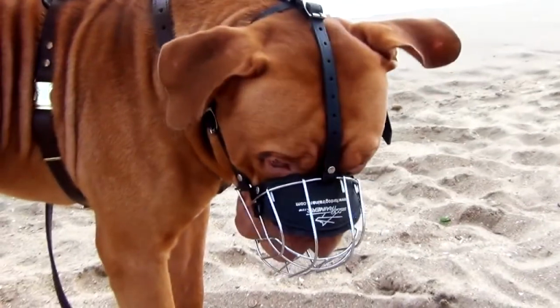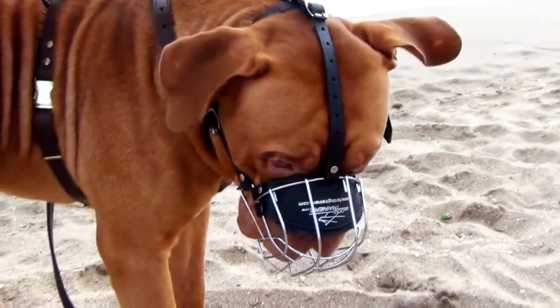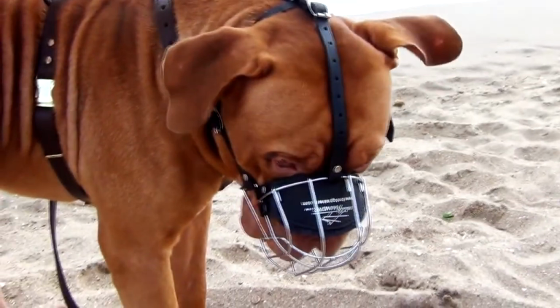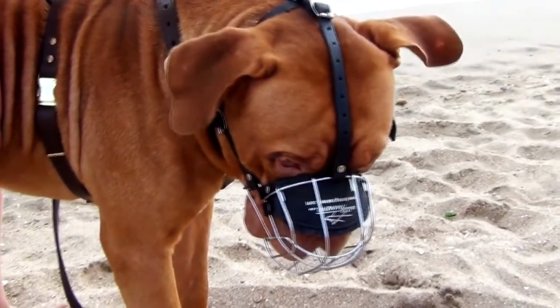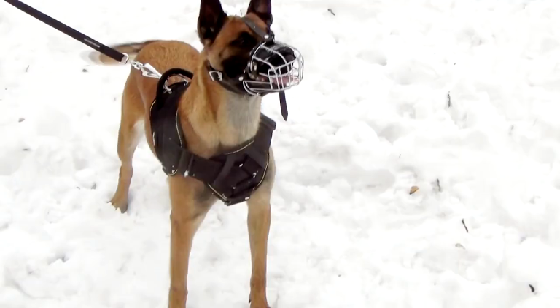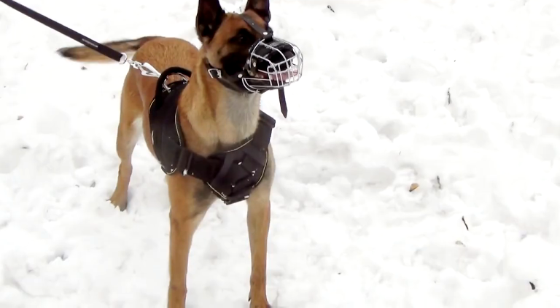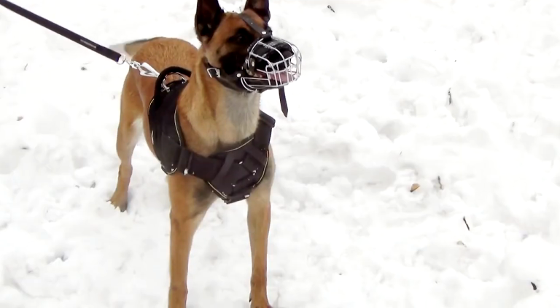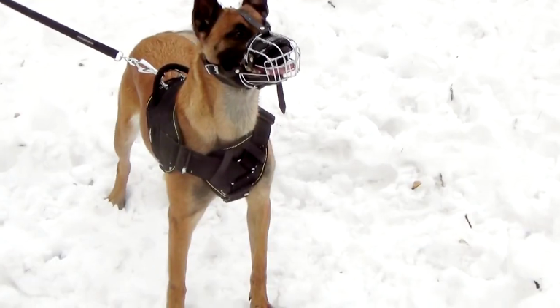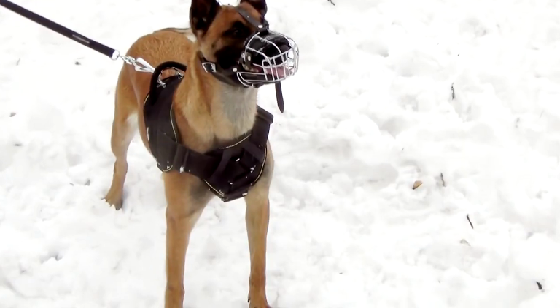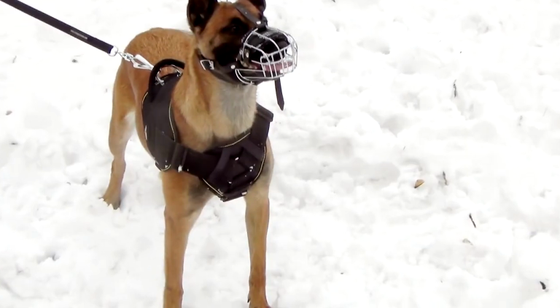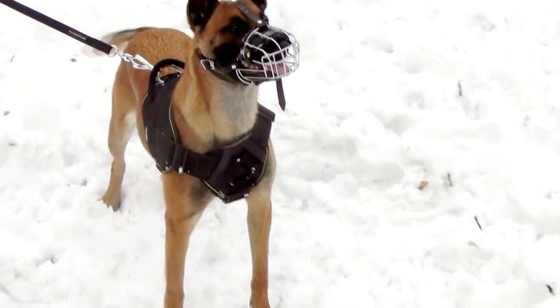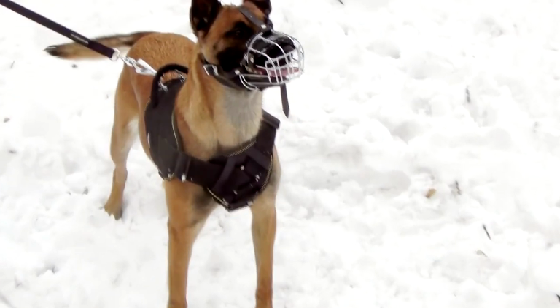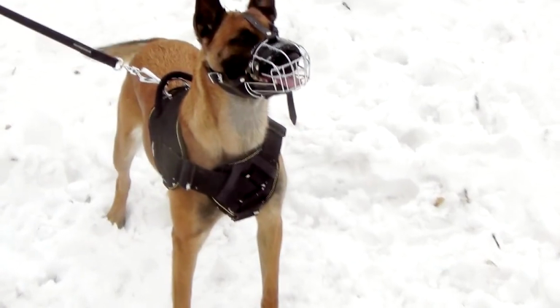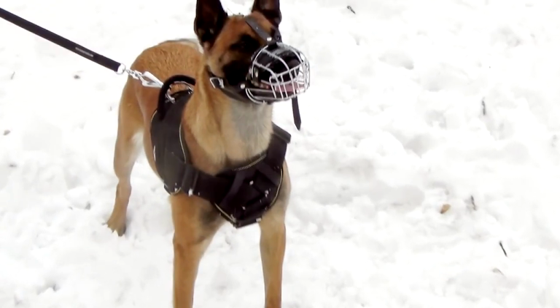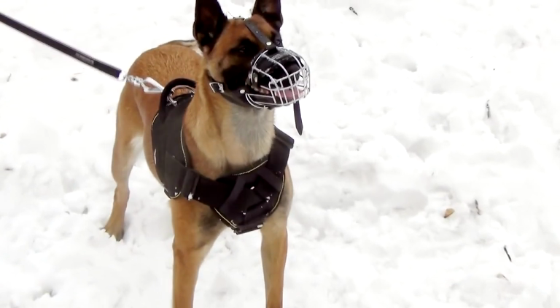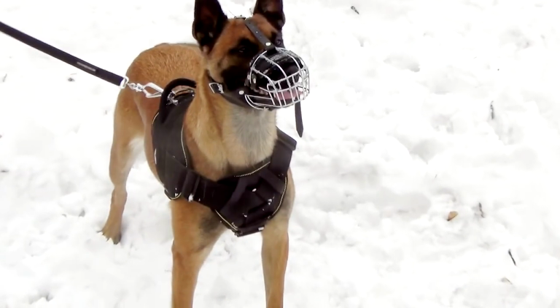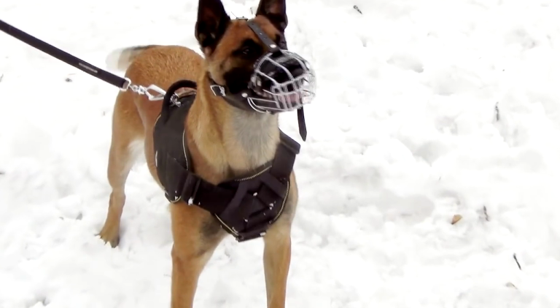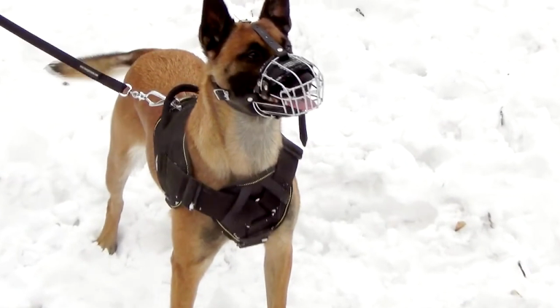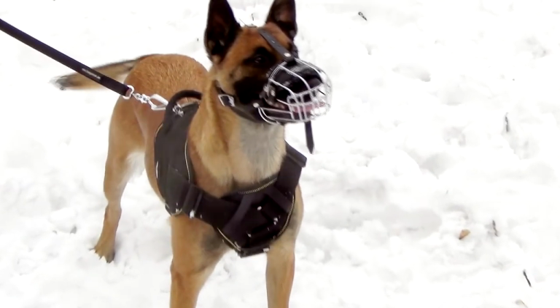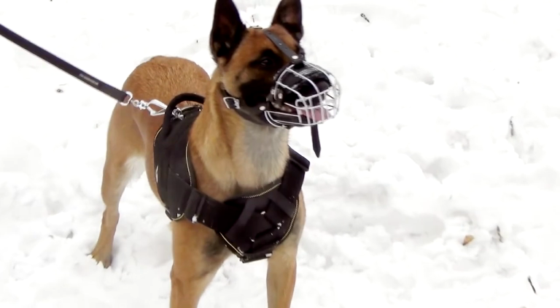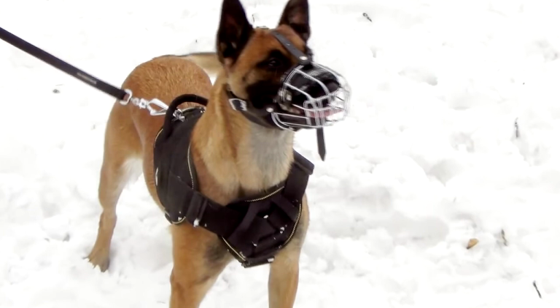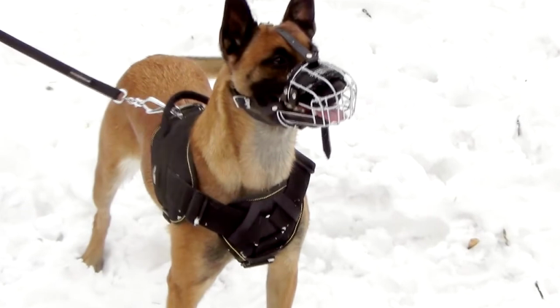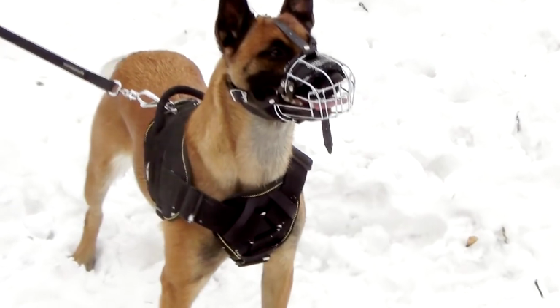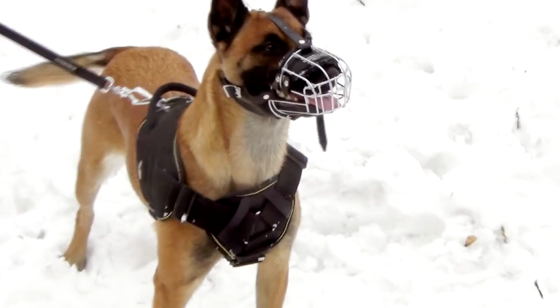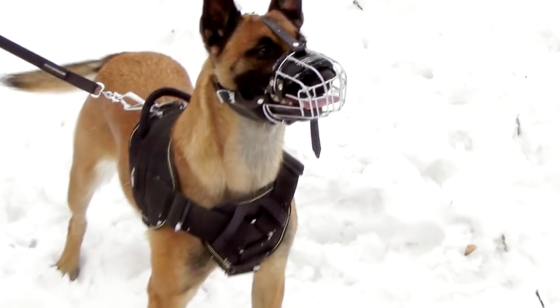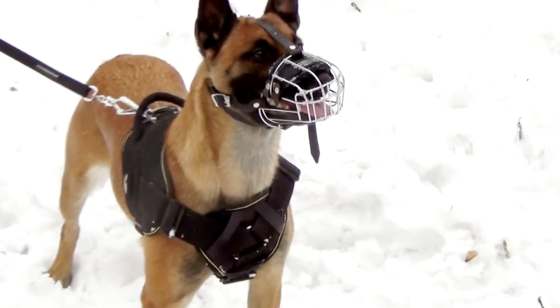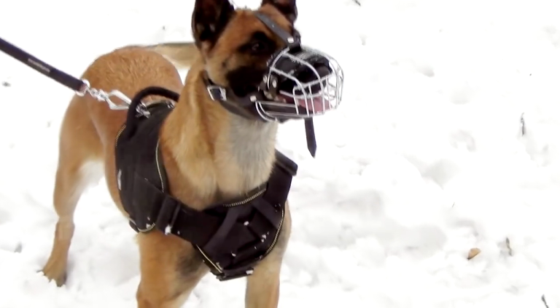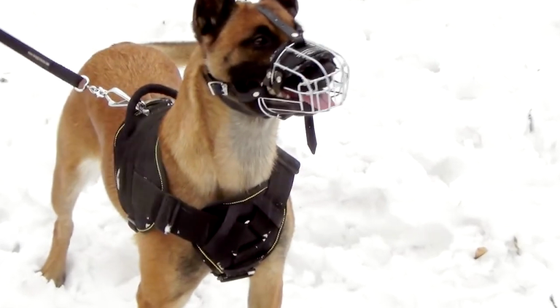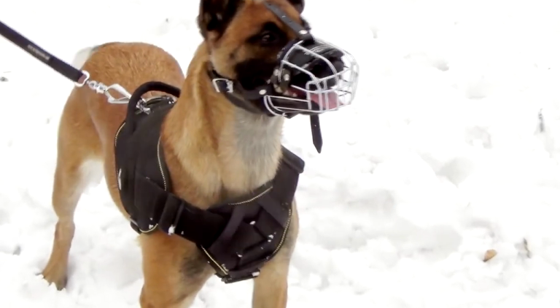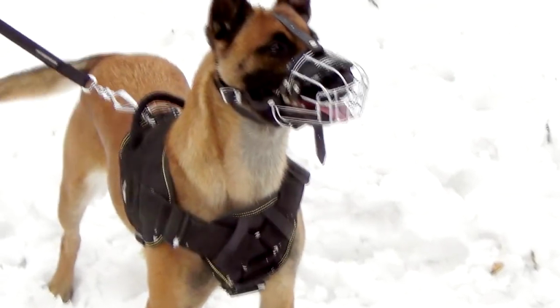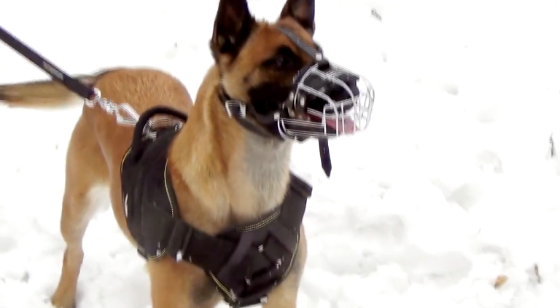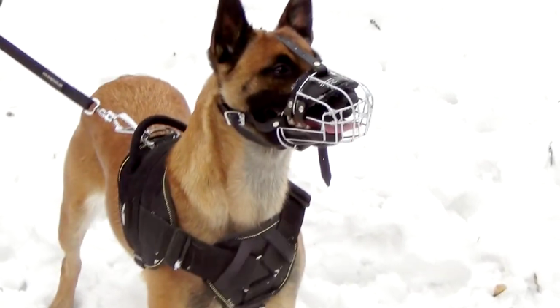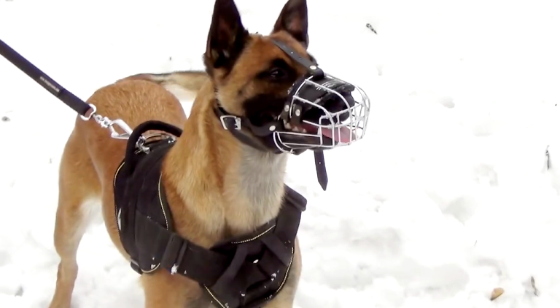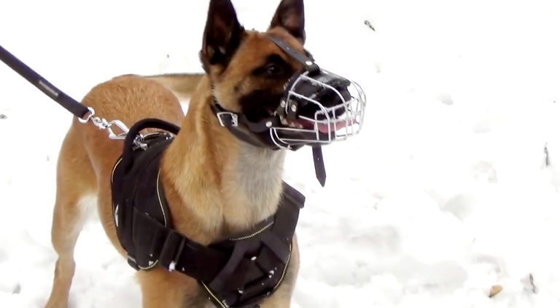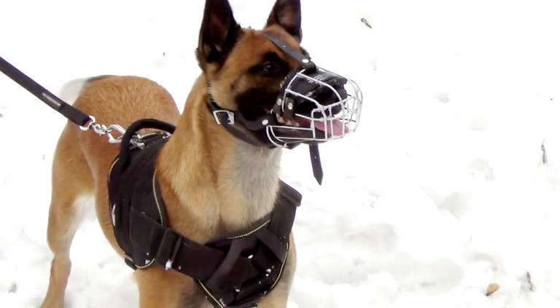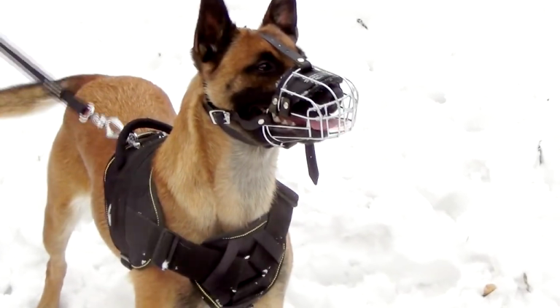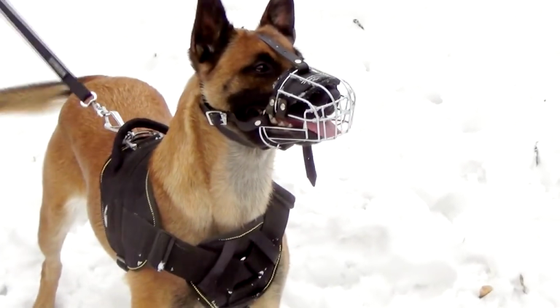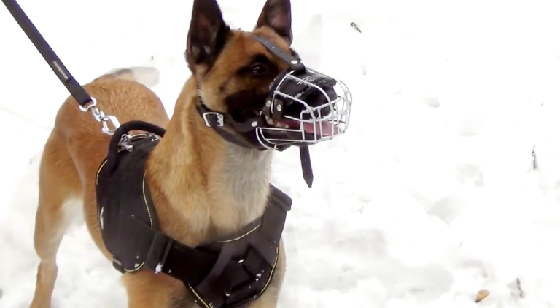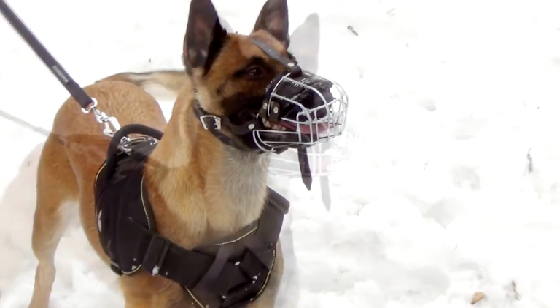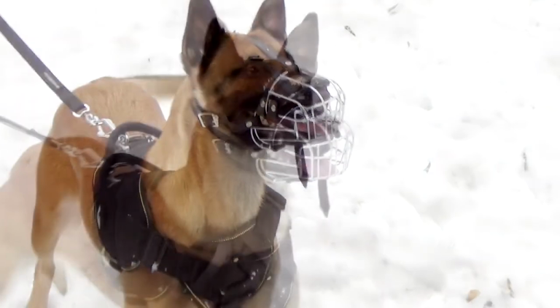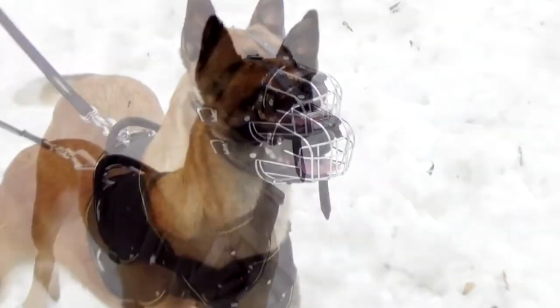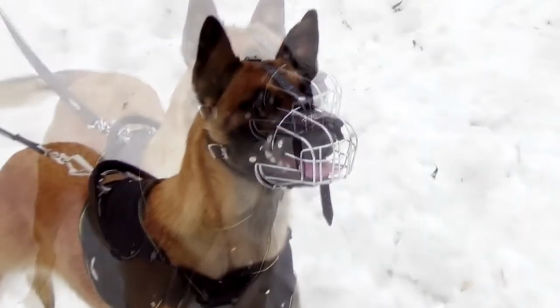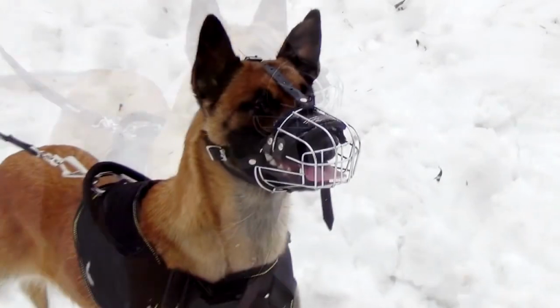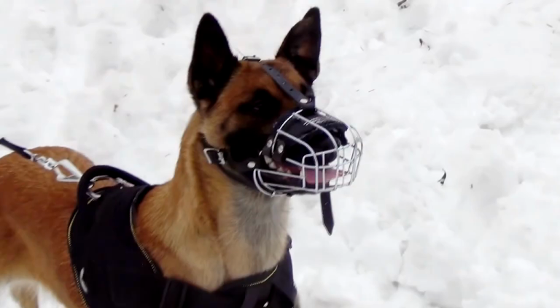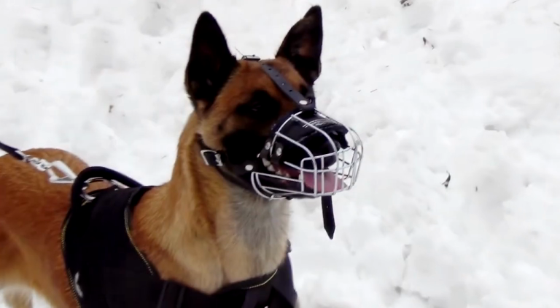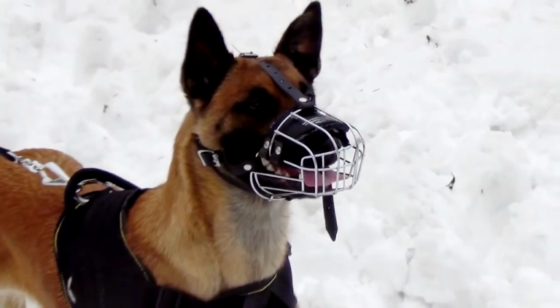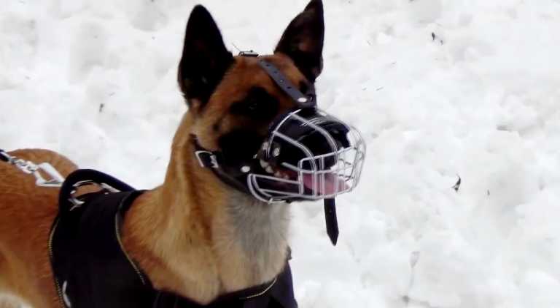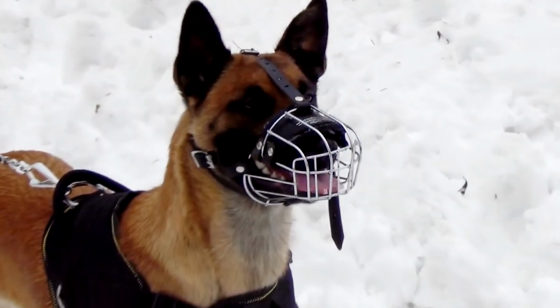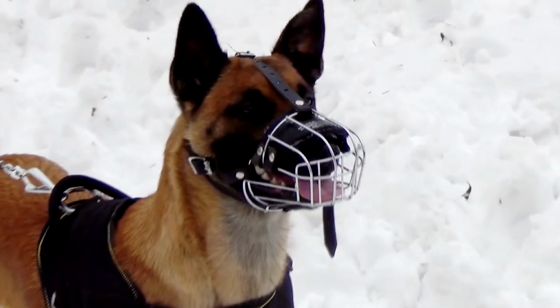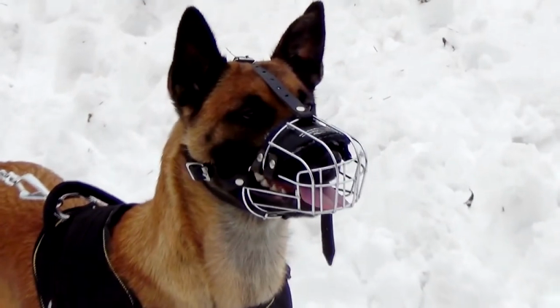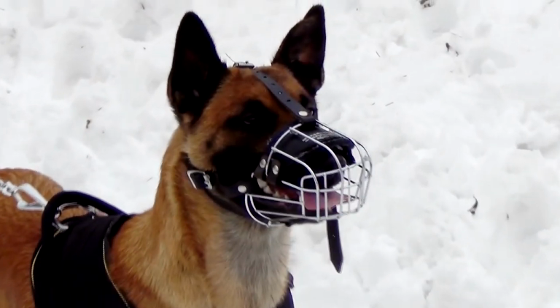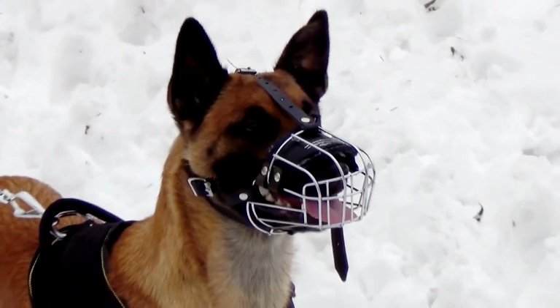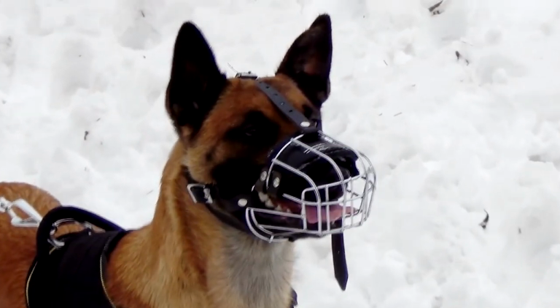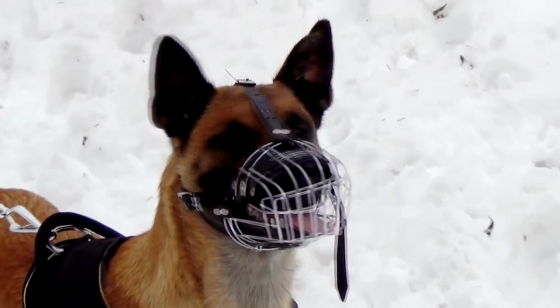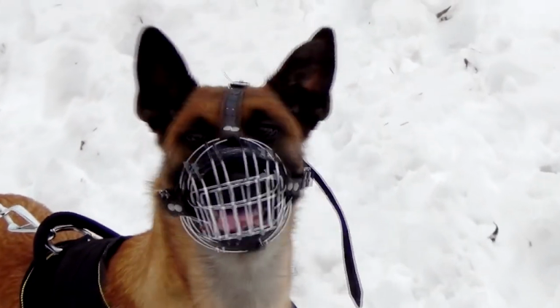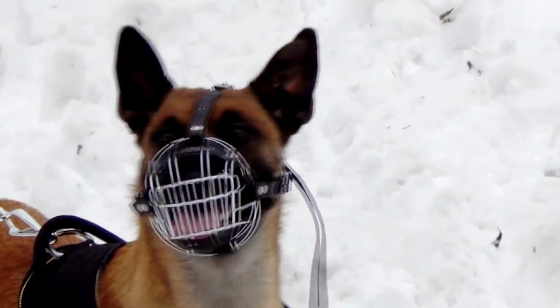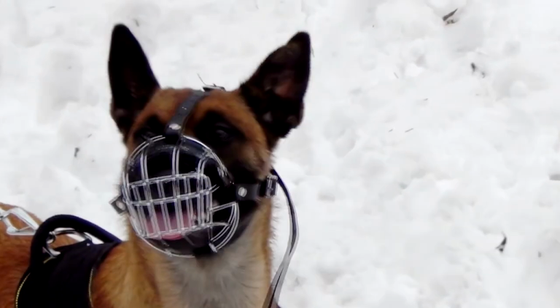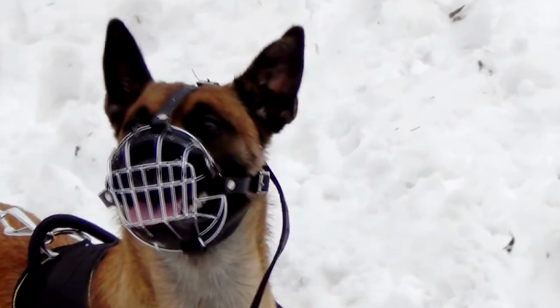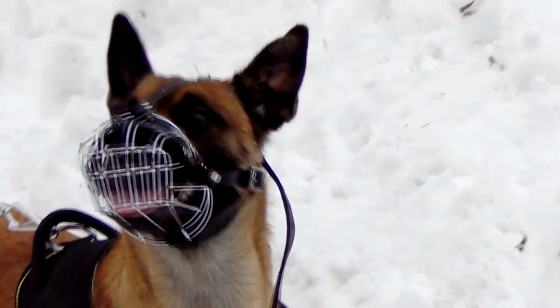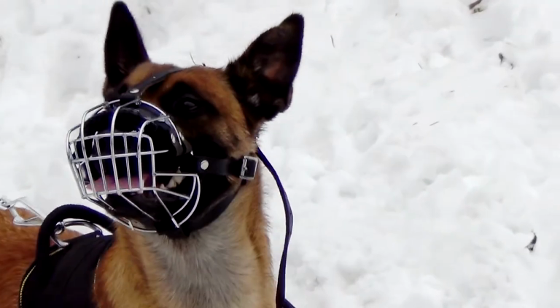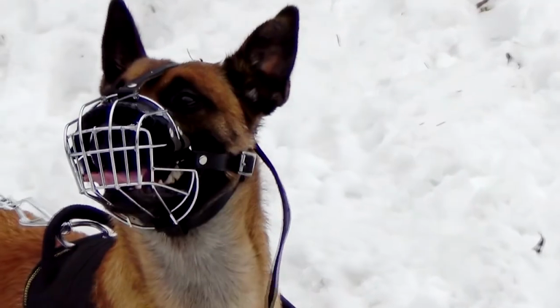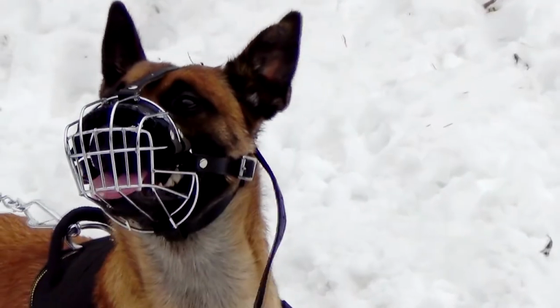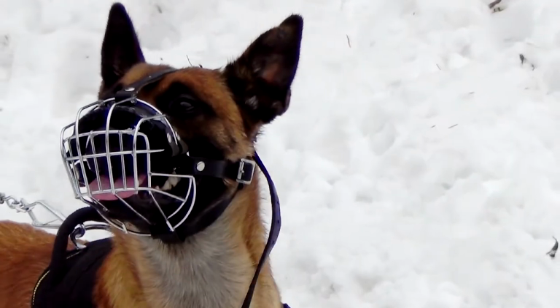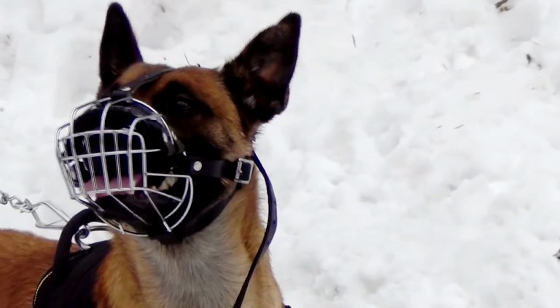Your dog will be able to breathe free in the muzzle. Moreover, he'll be able to drink, bark, and open his mouth for panting.